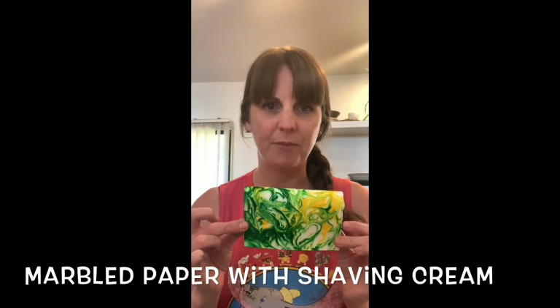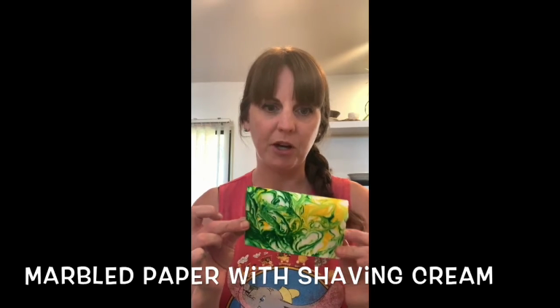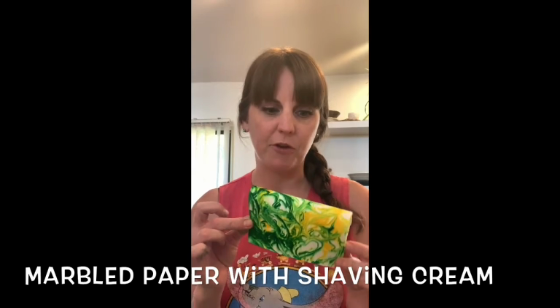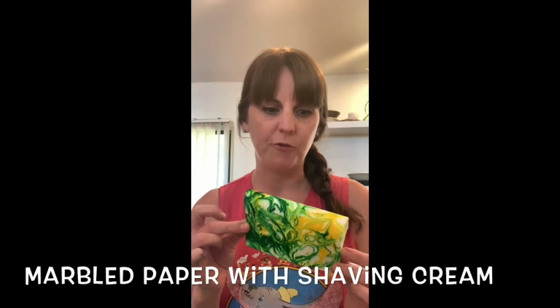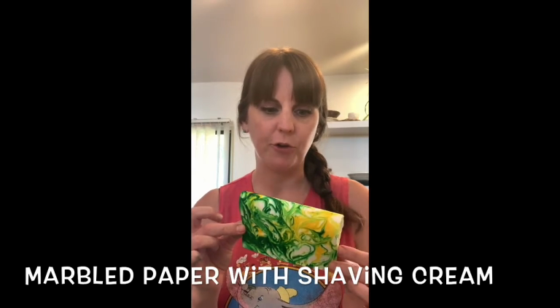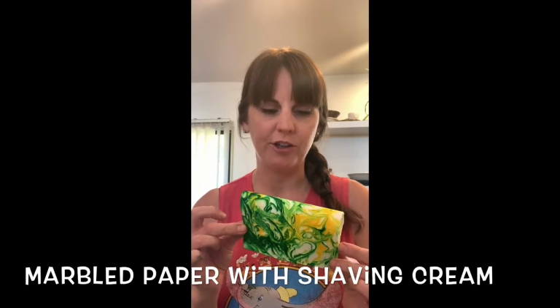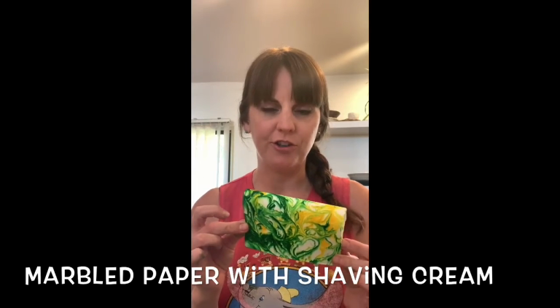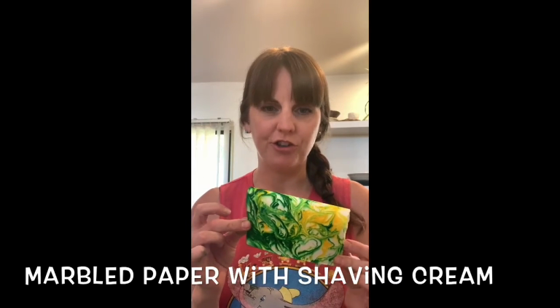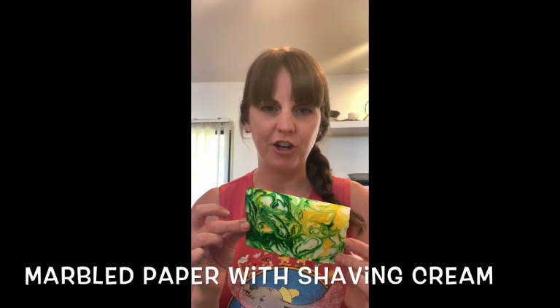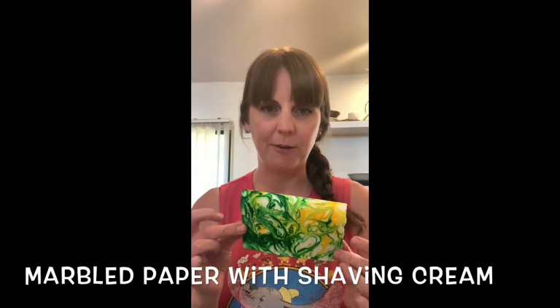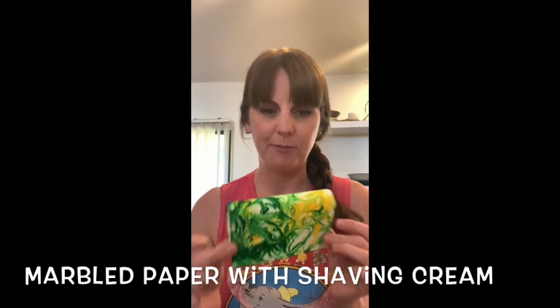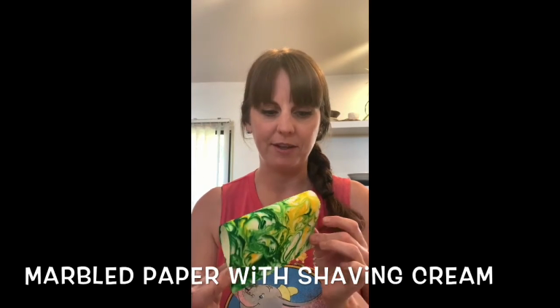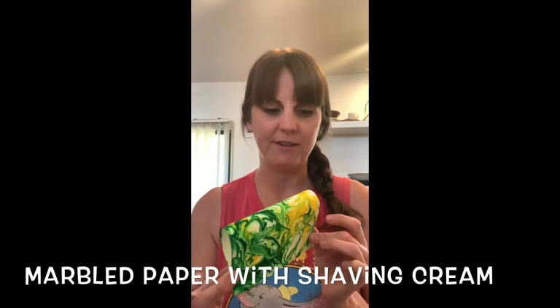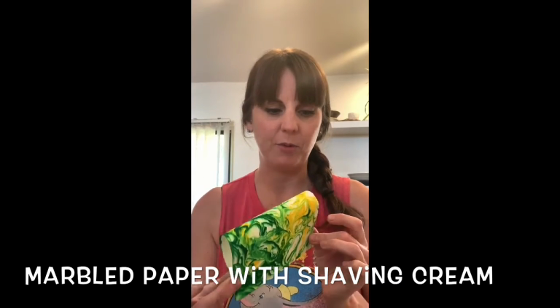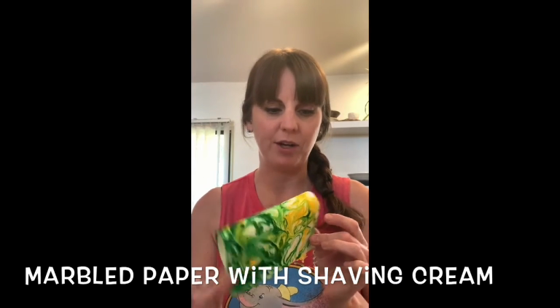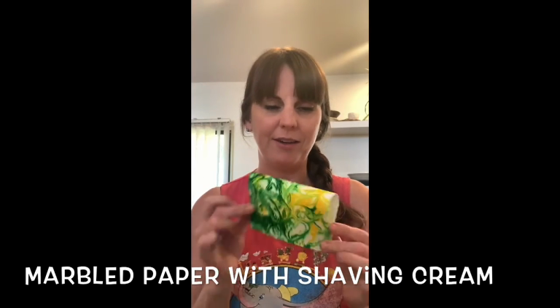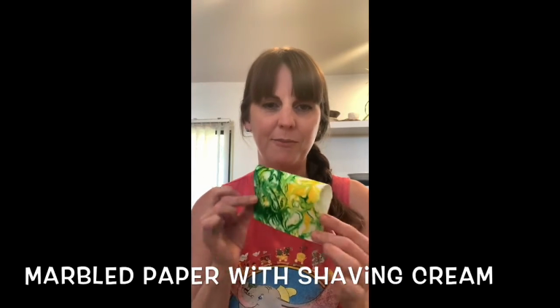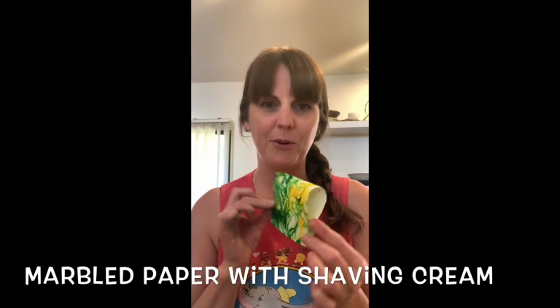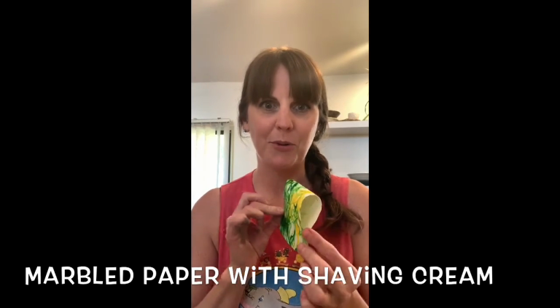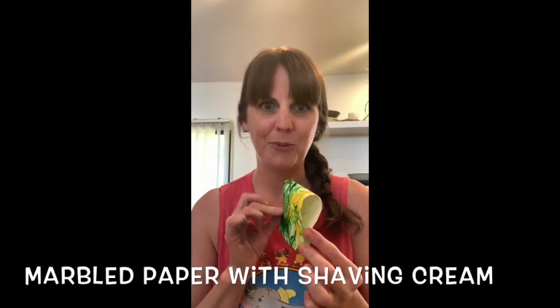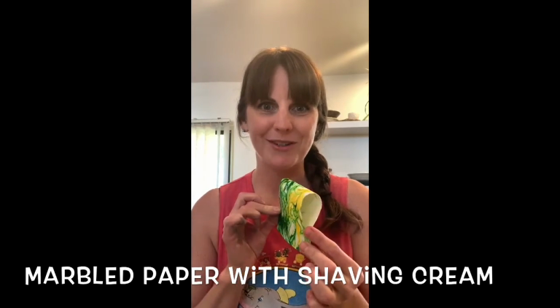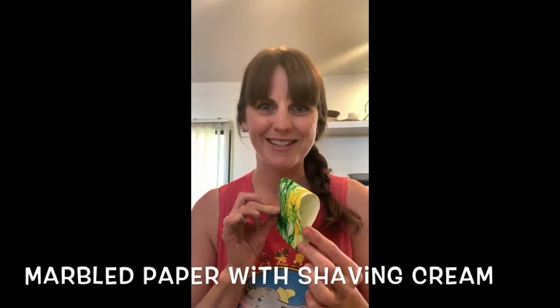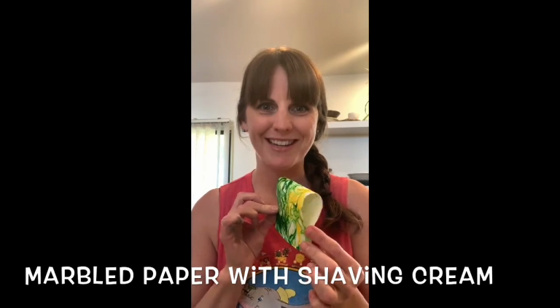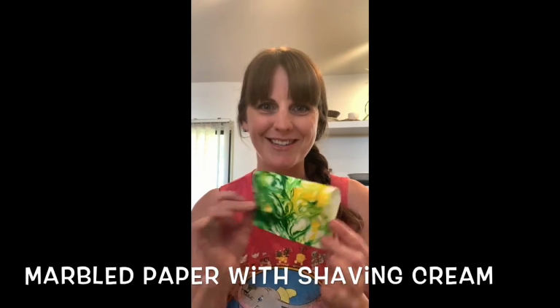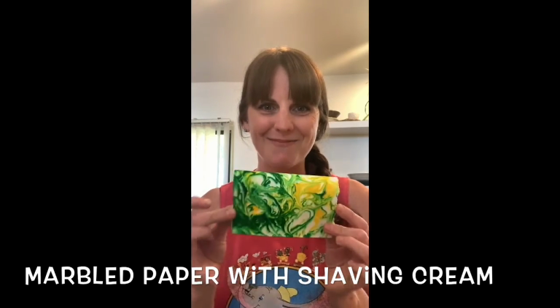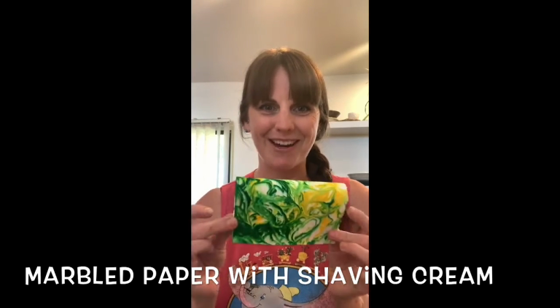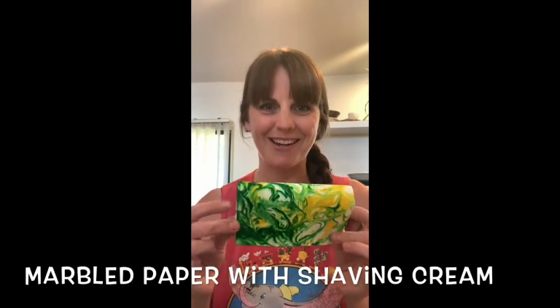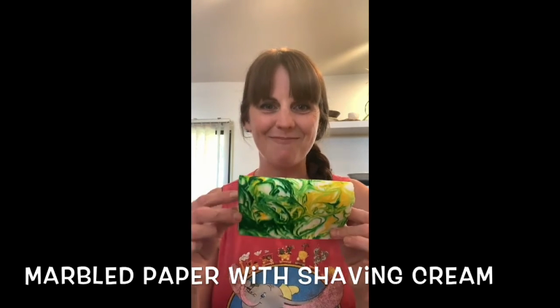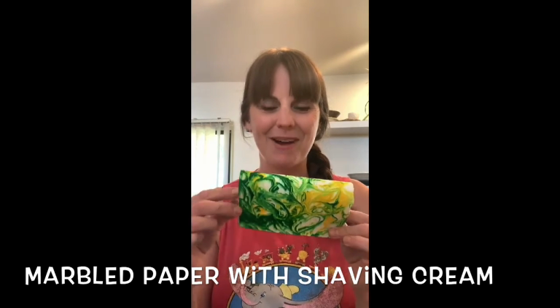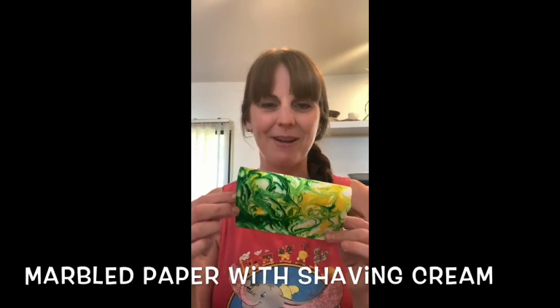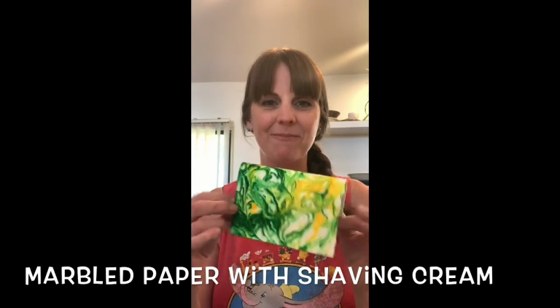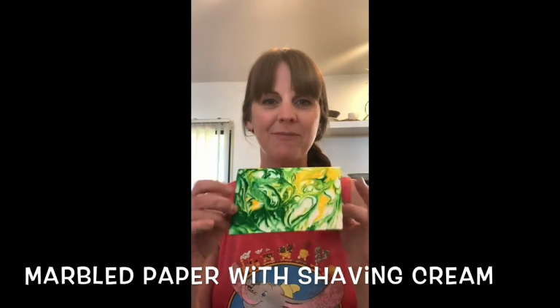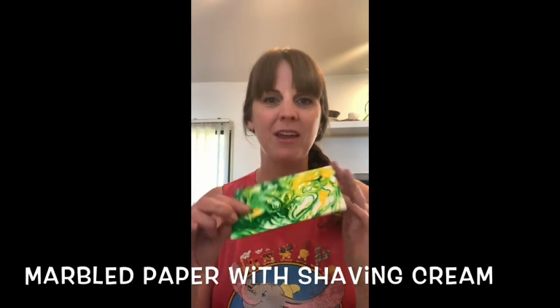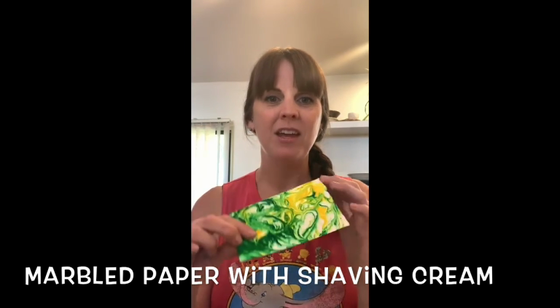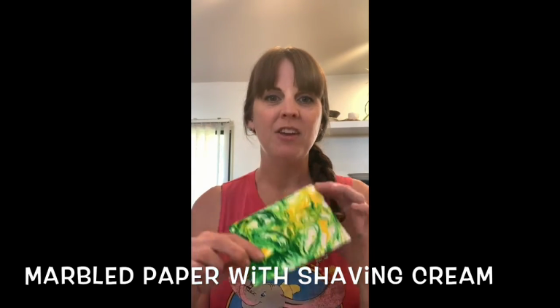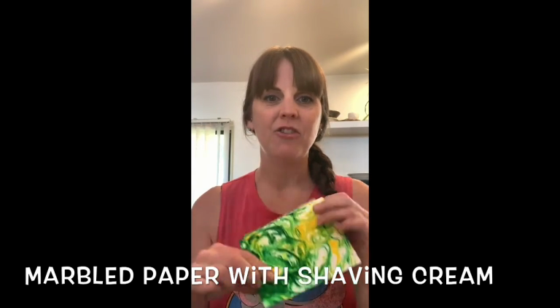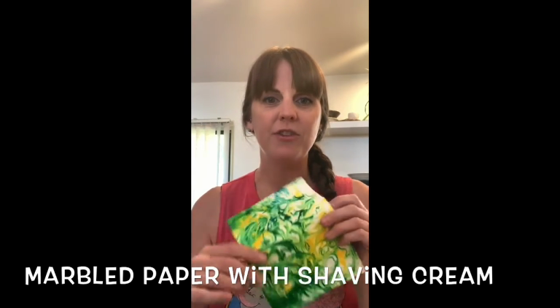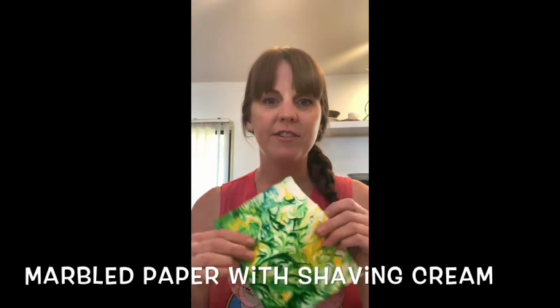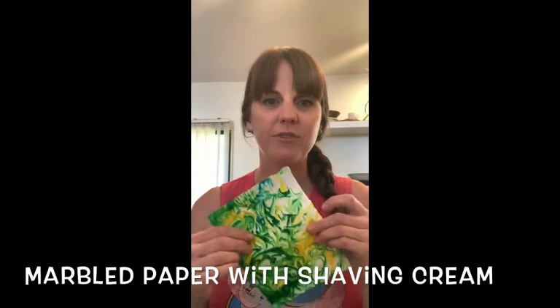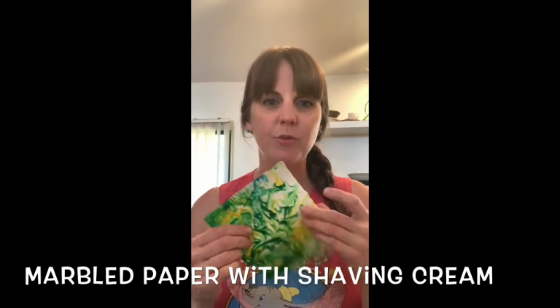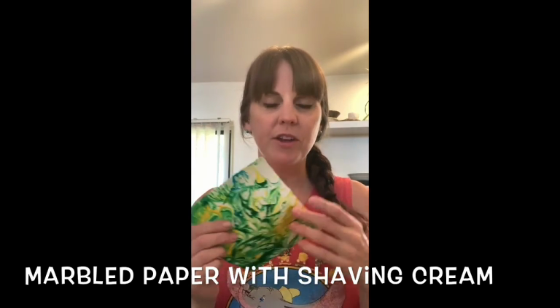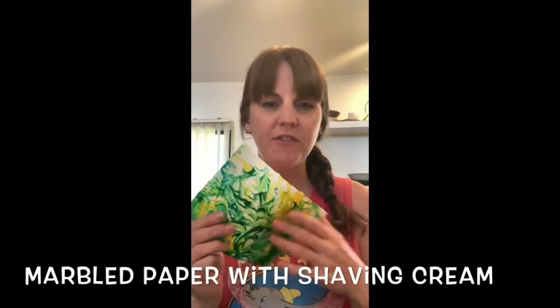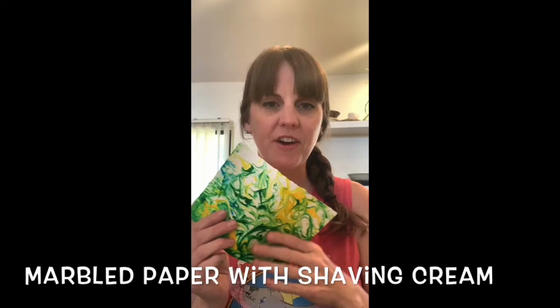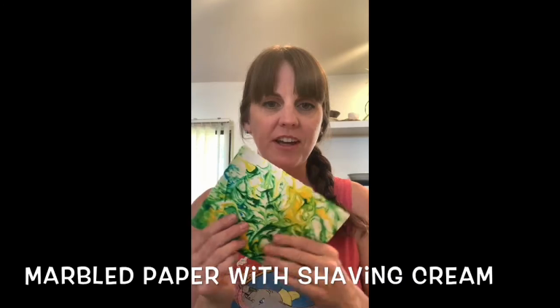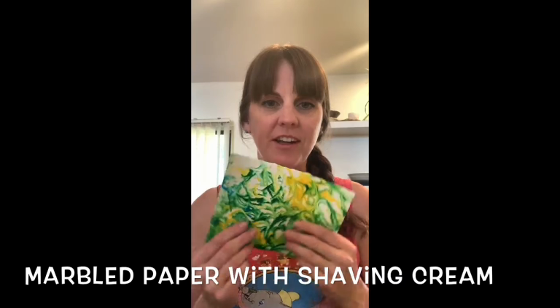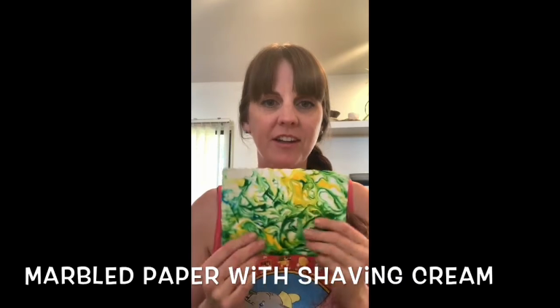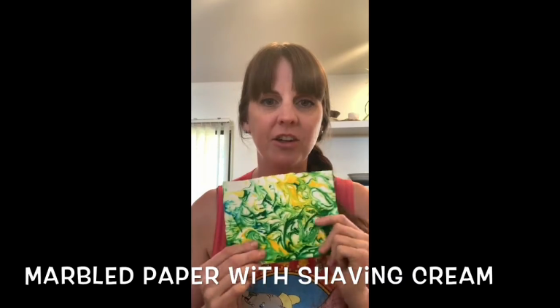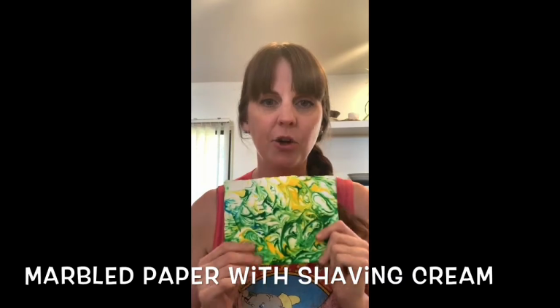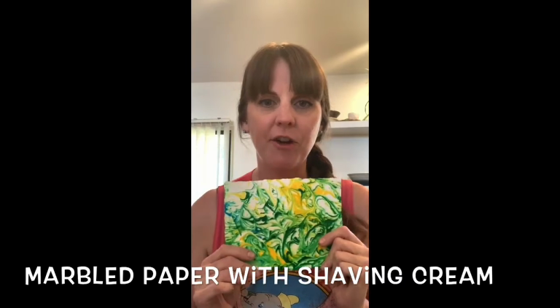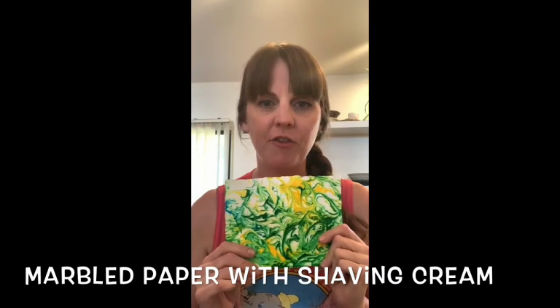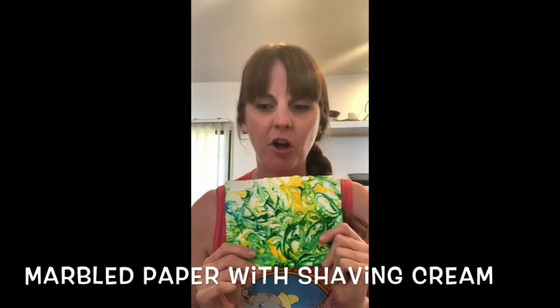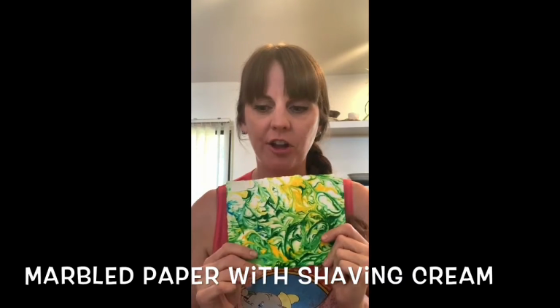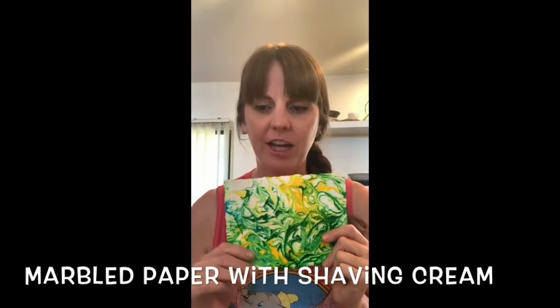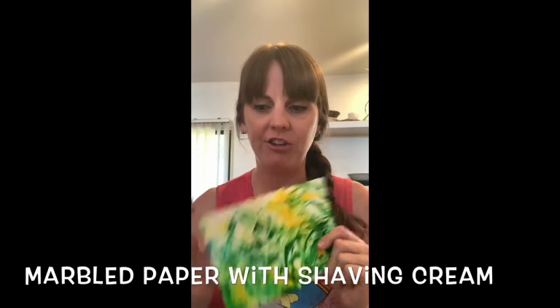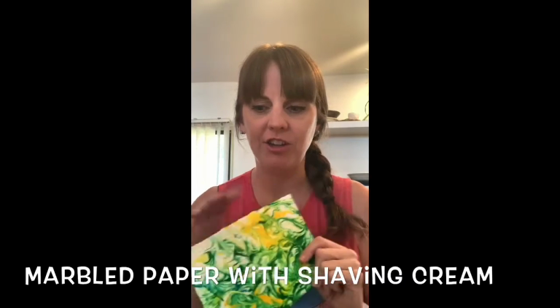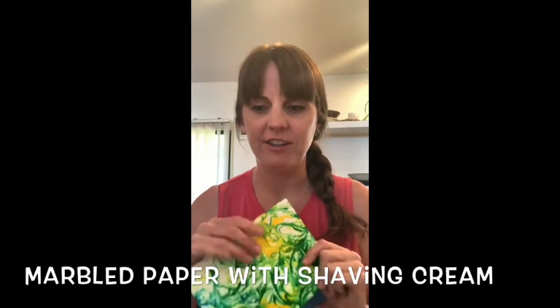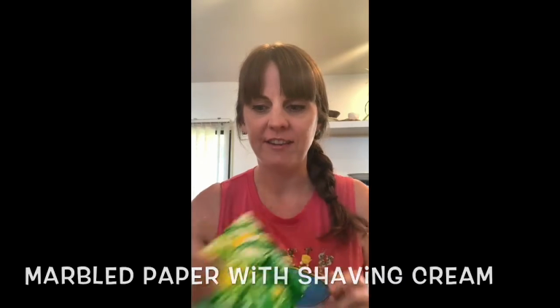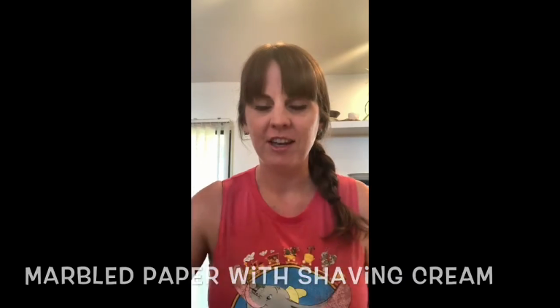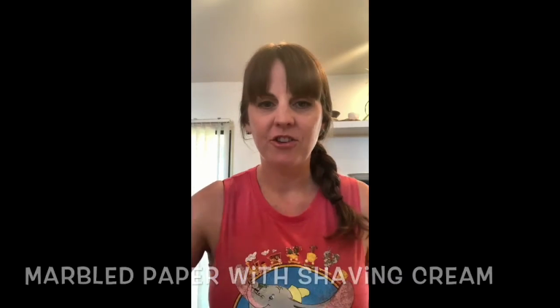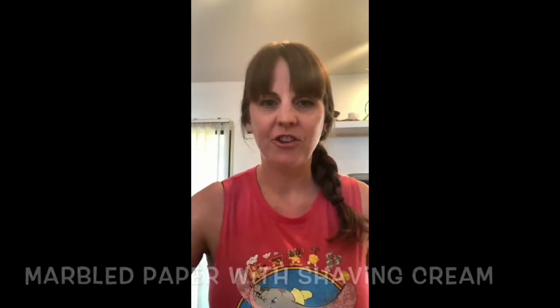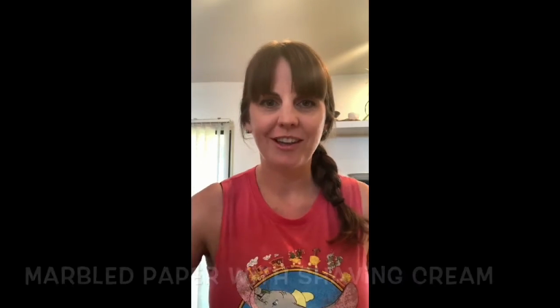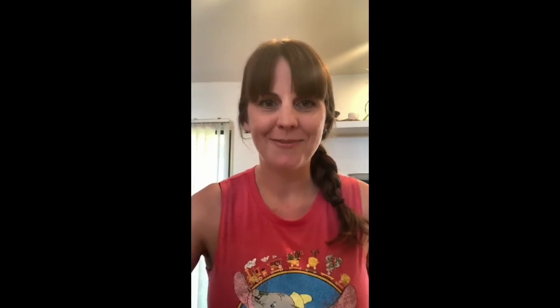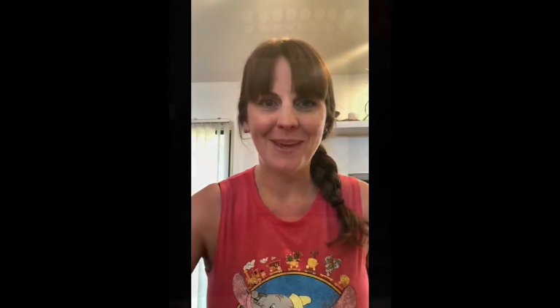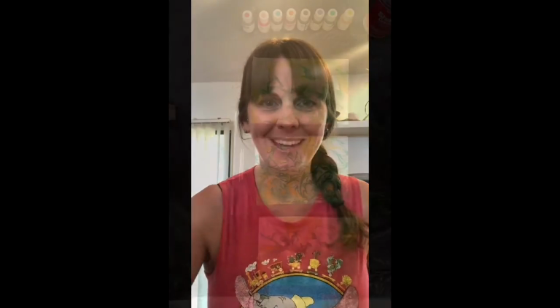I'm not going to fold it just yet because I want to be precise about it, but this is really fun and great for all ages, so let's begin.